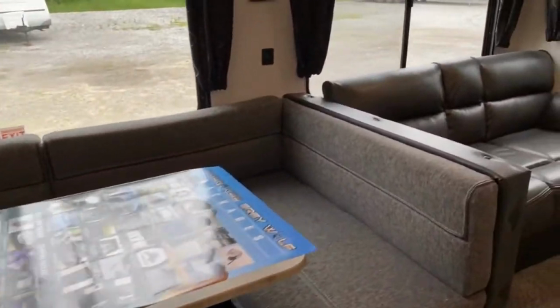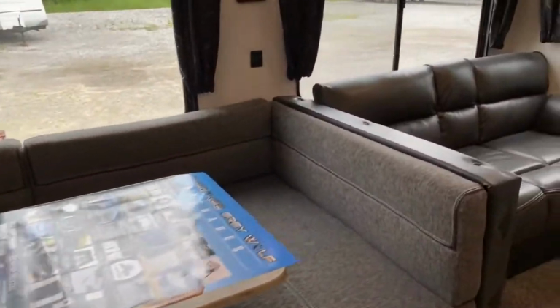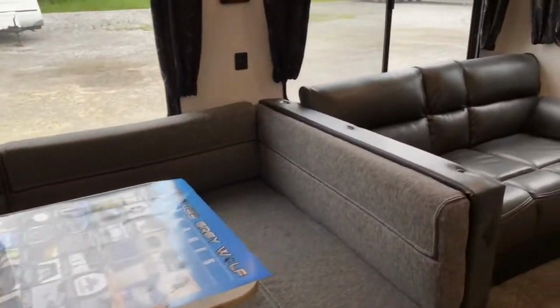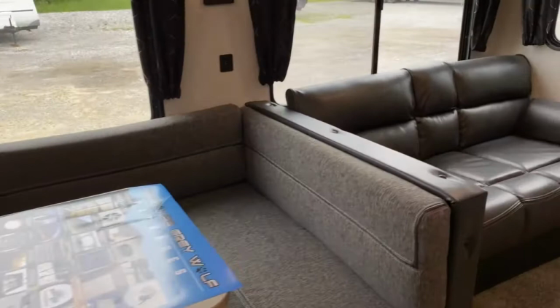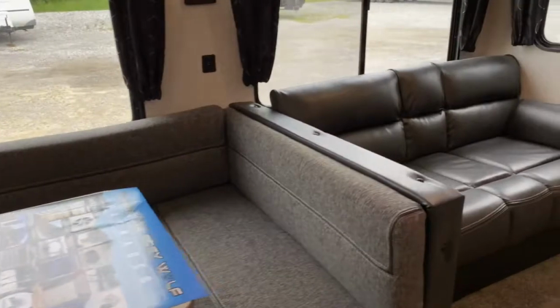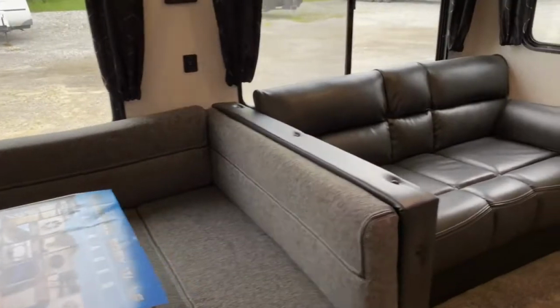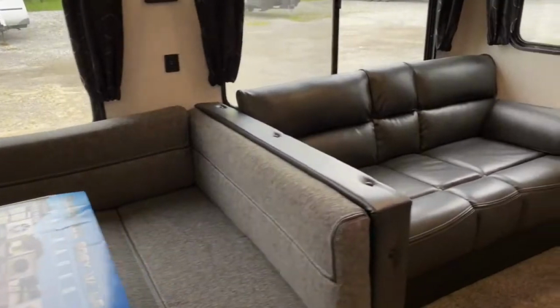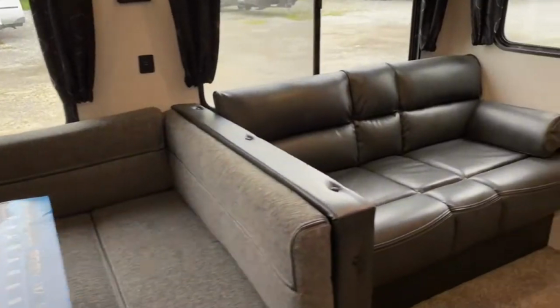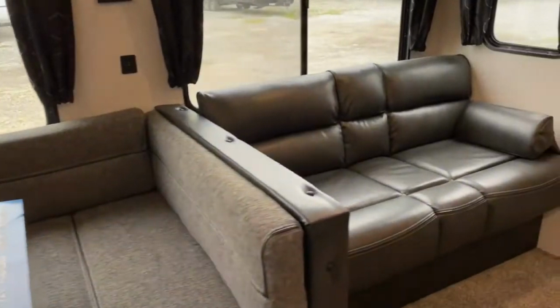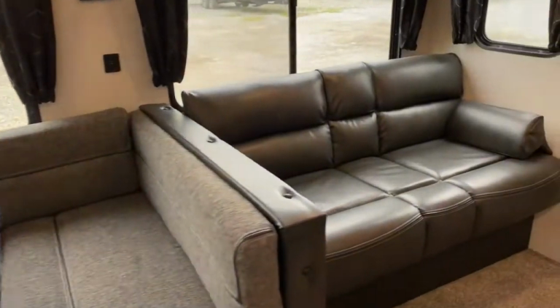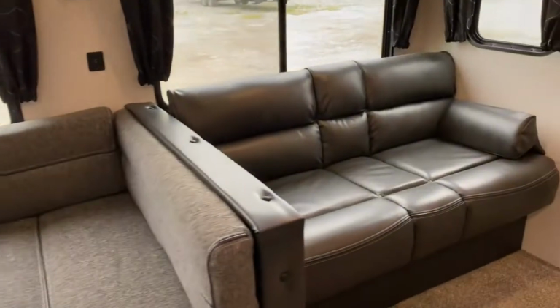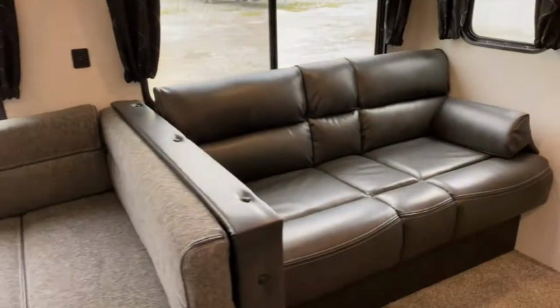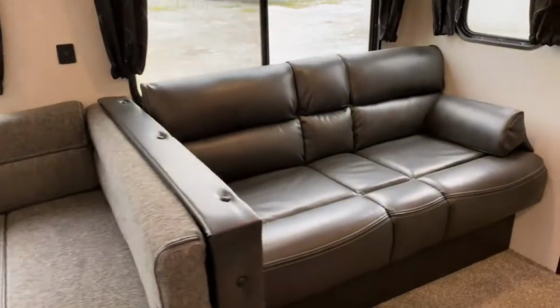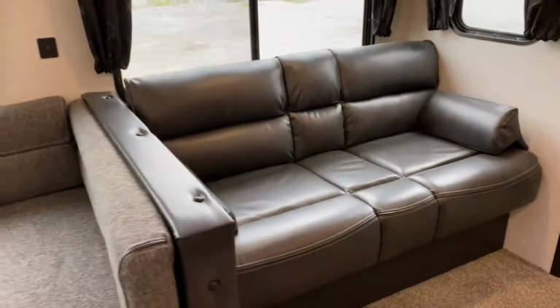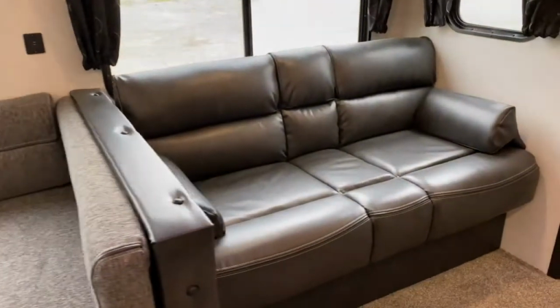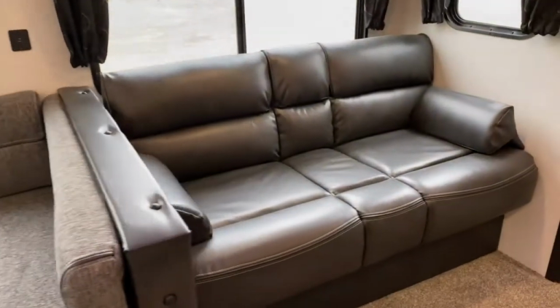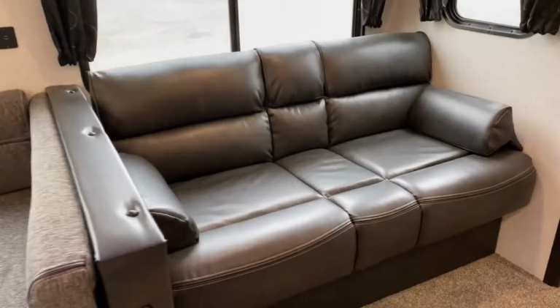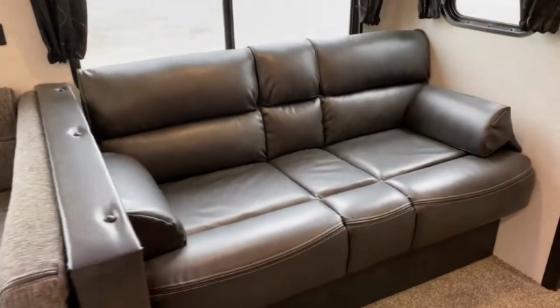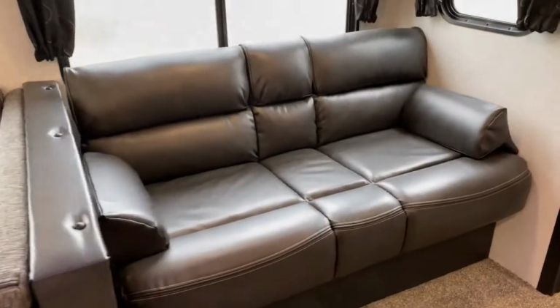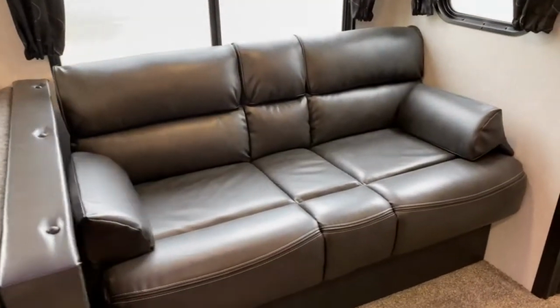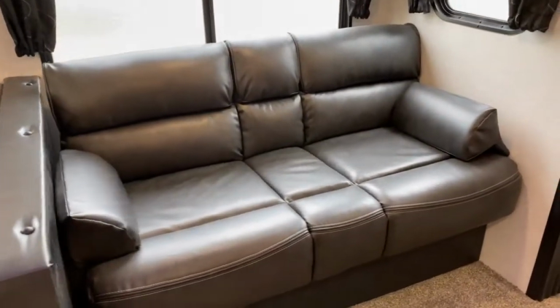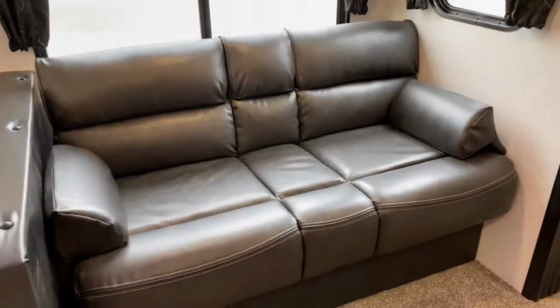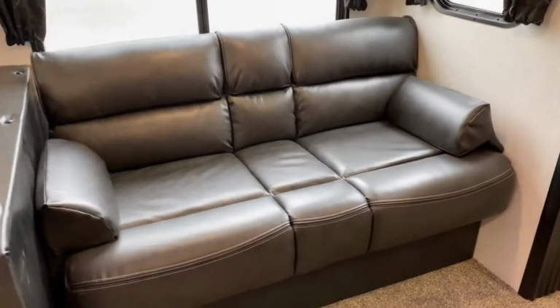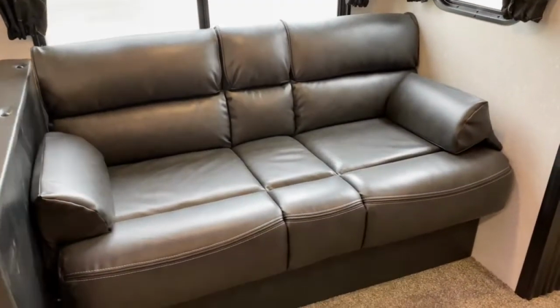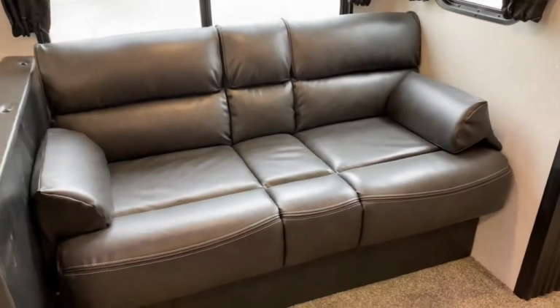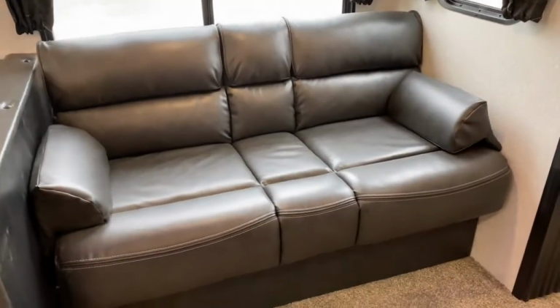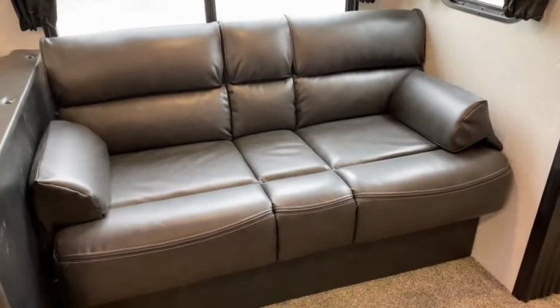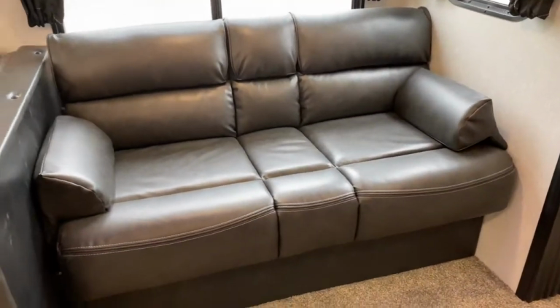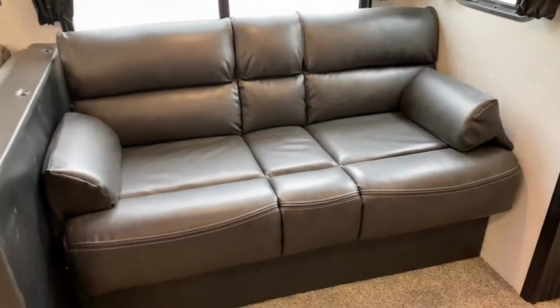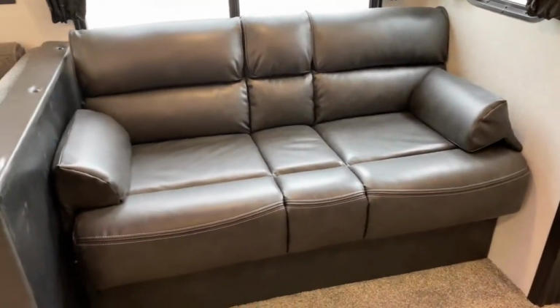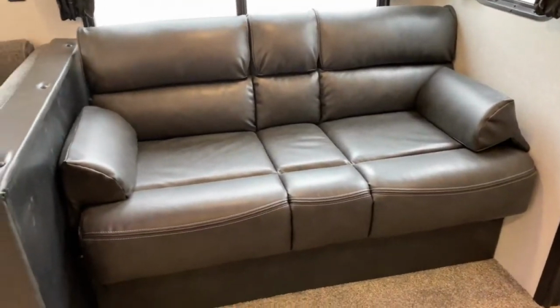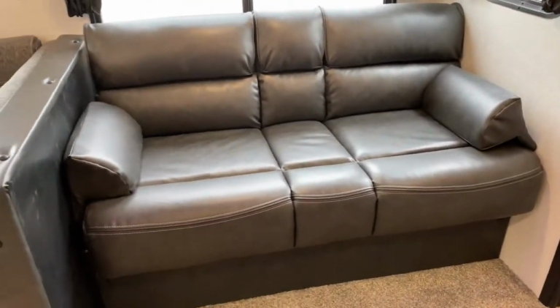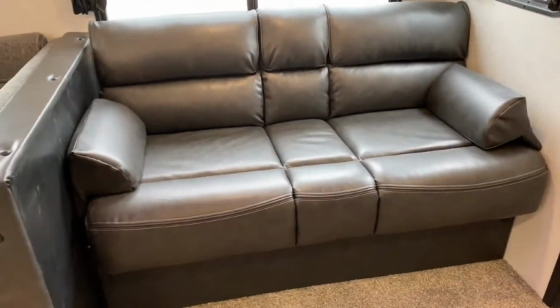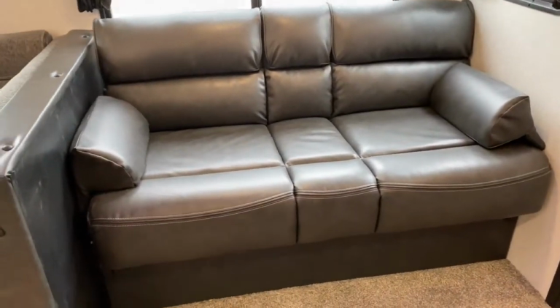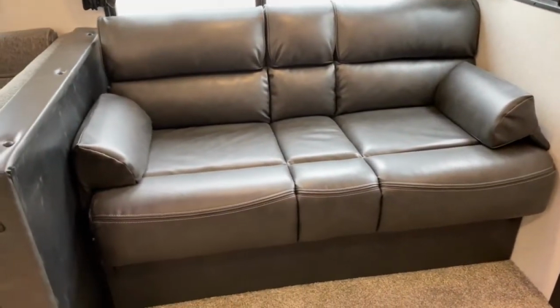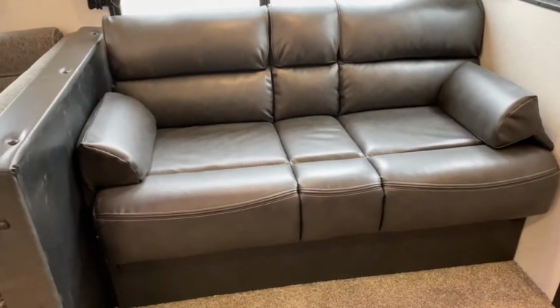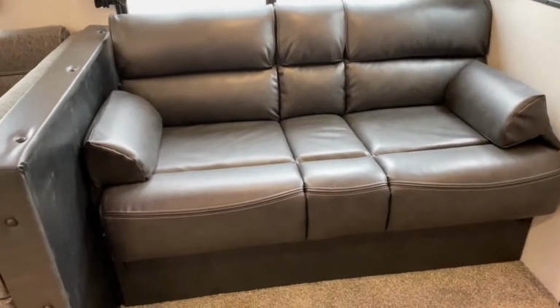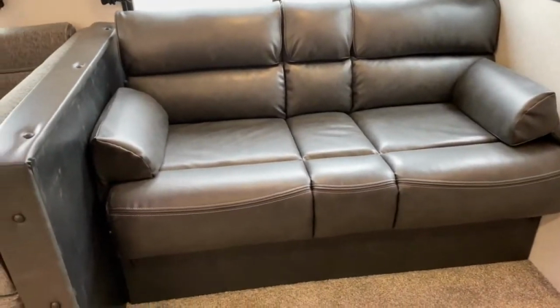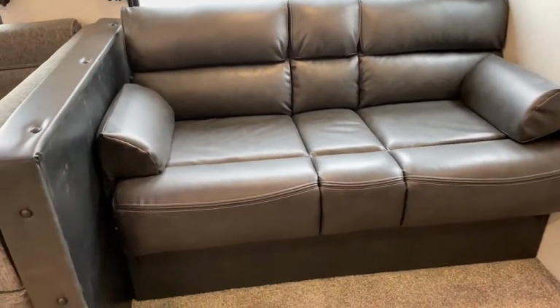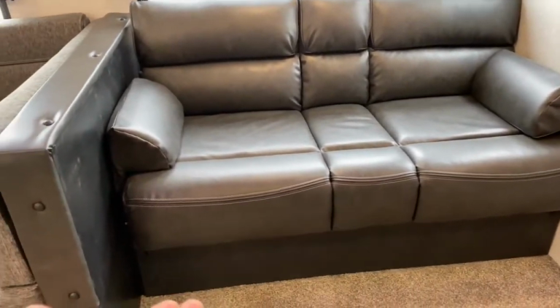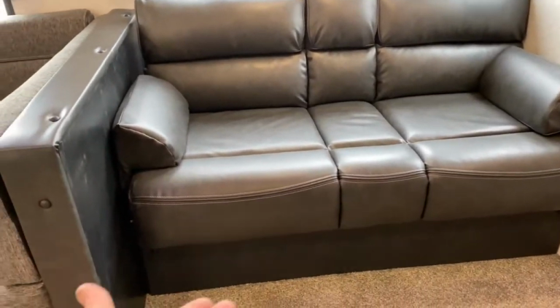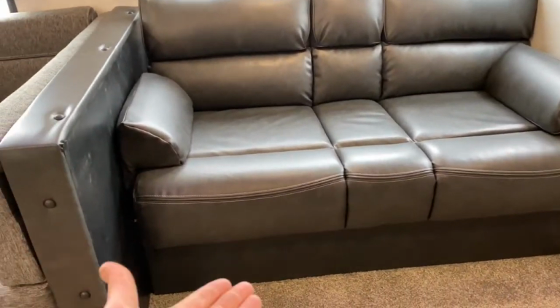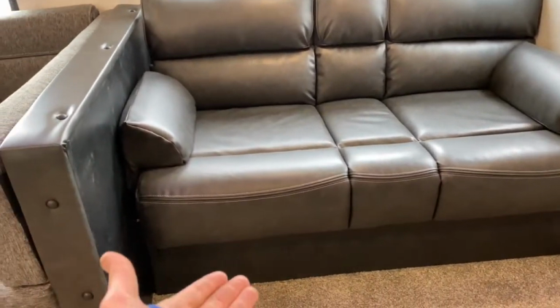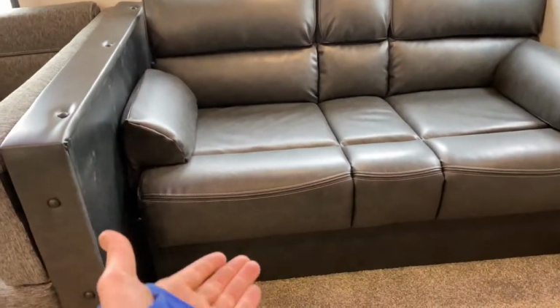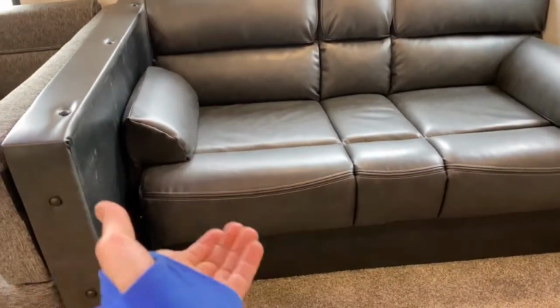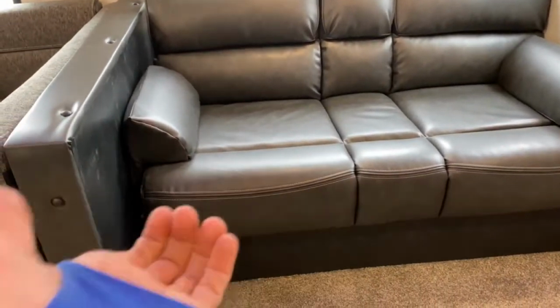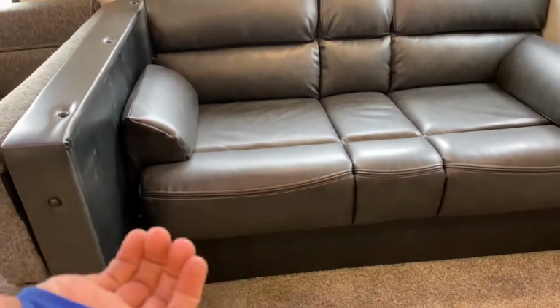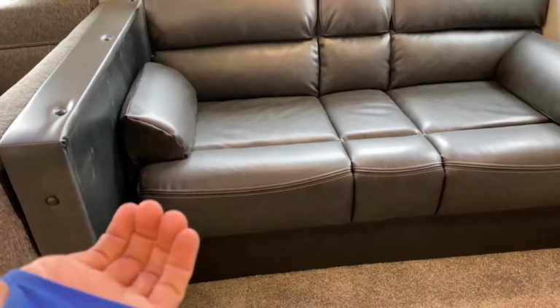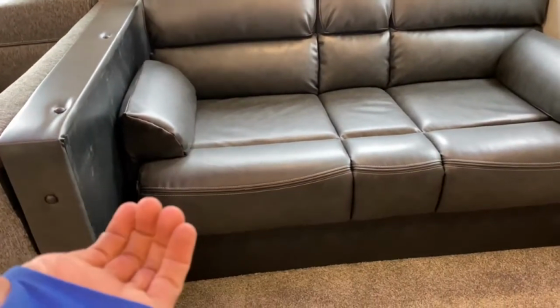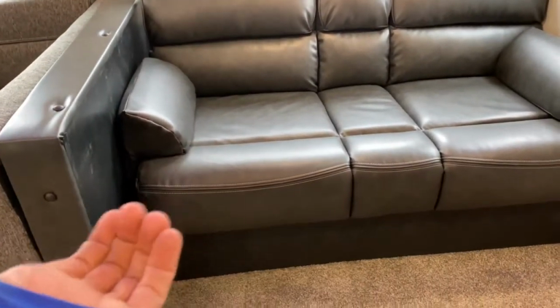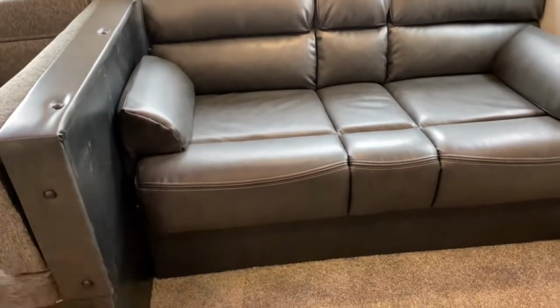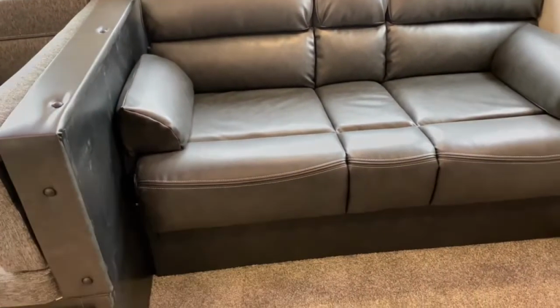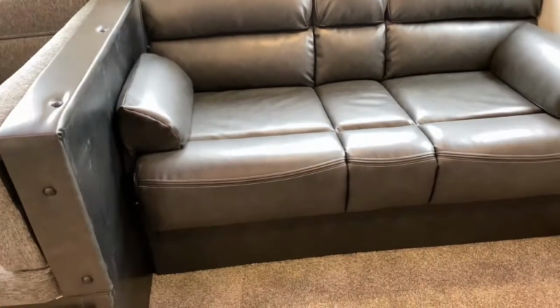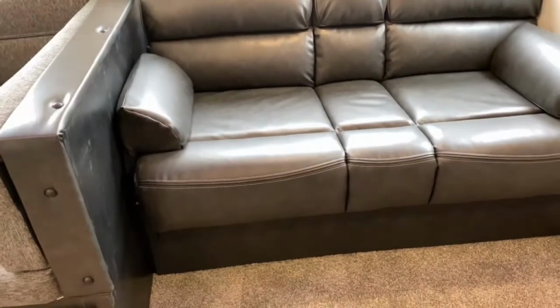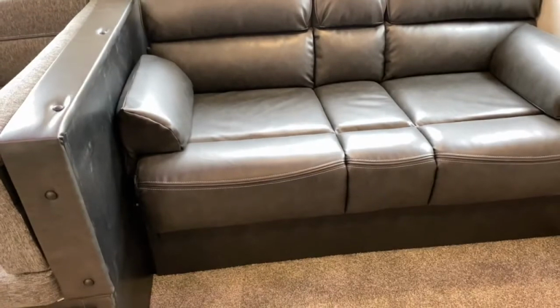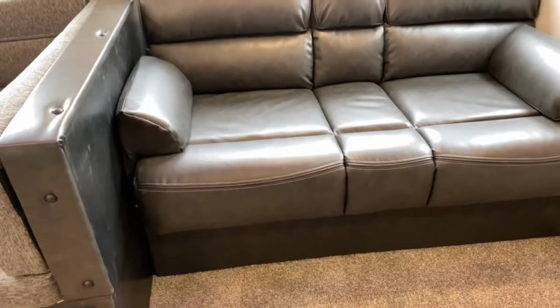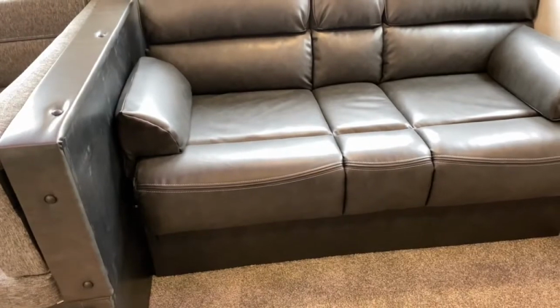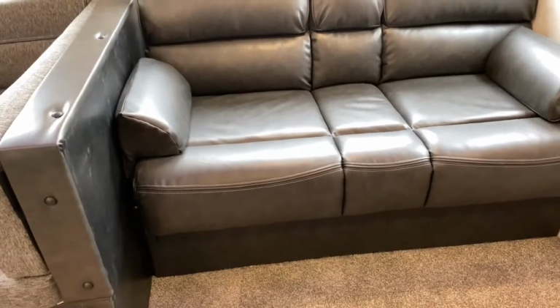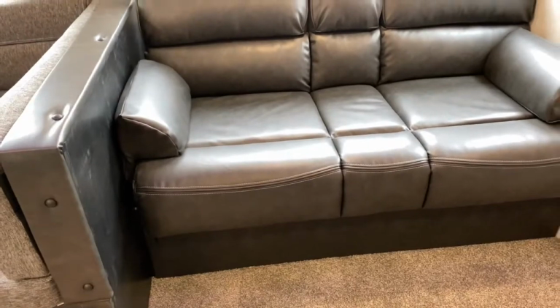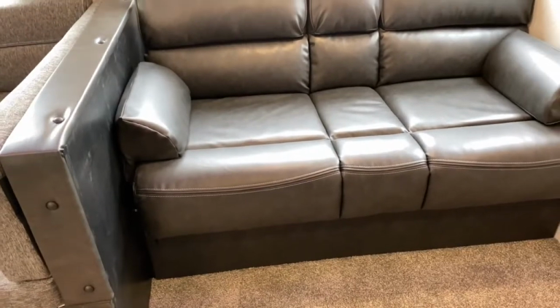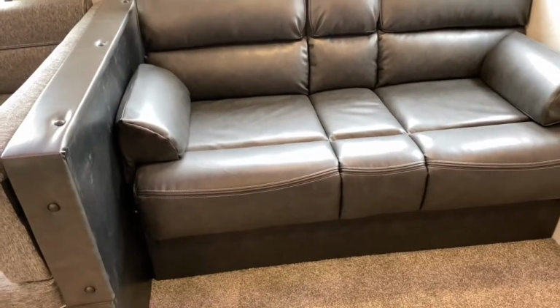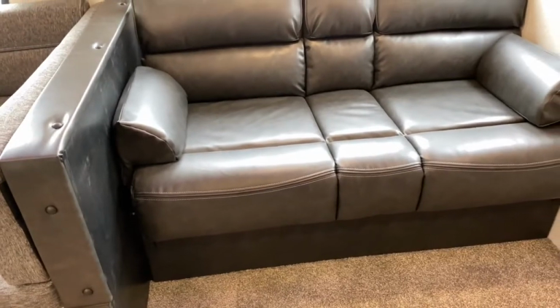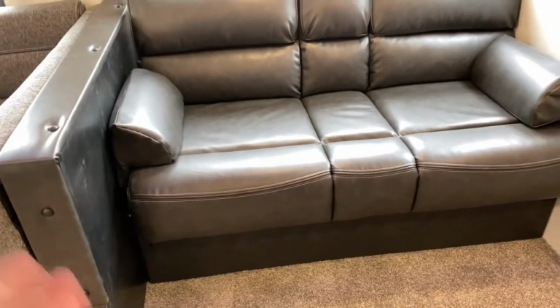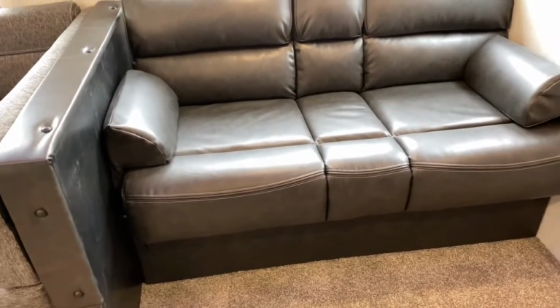Also on the slide is your jackknife sofa. You can use it as a sofa, or you just lift up the front and pull out, and you have a bed.